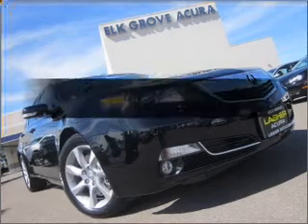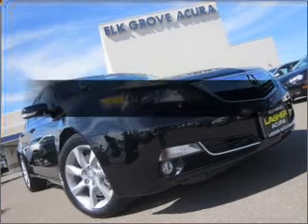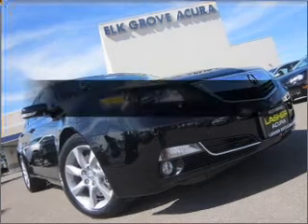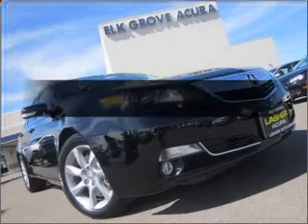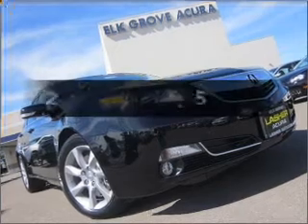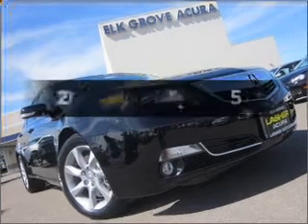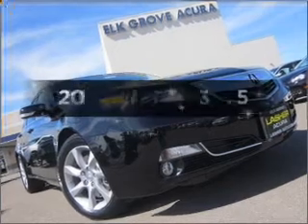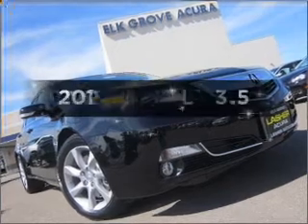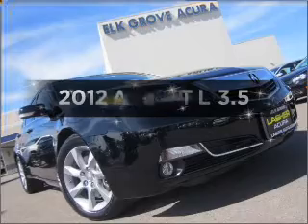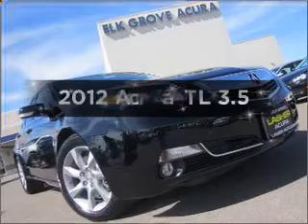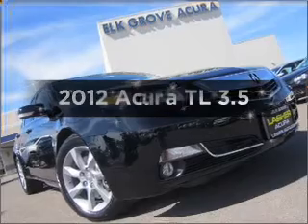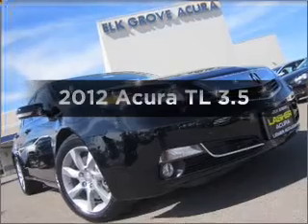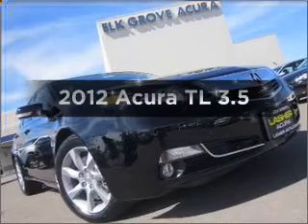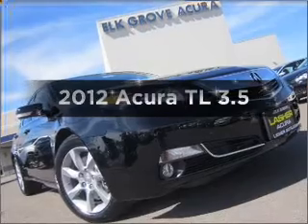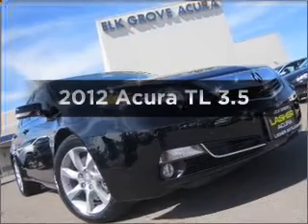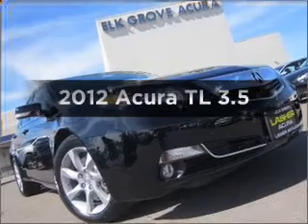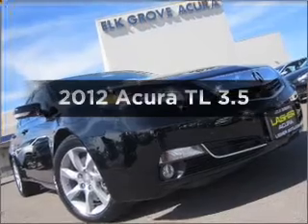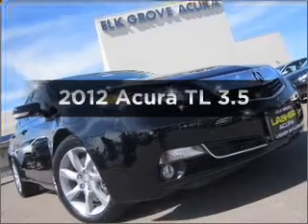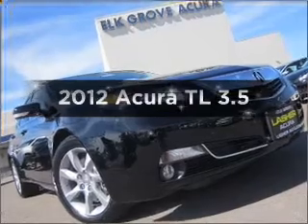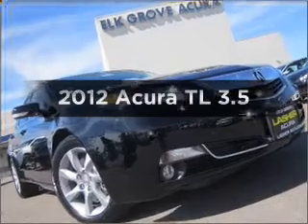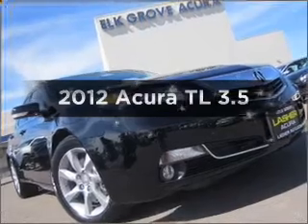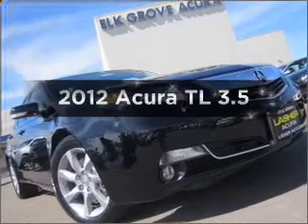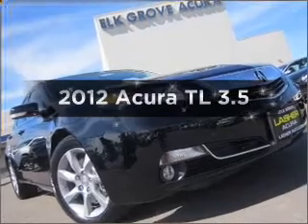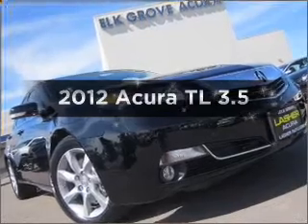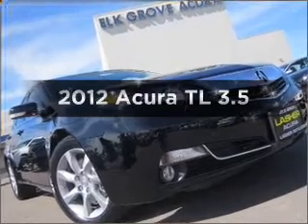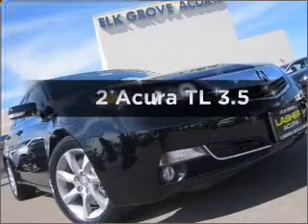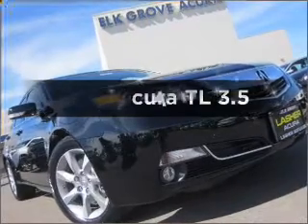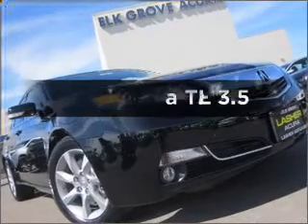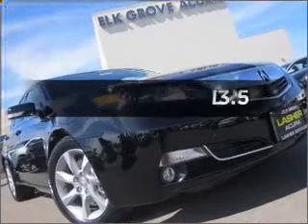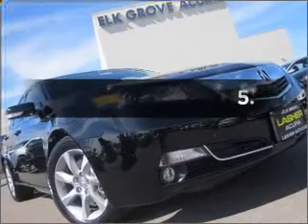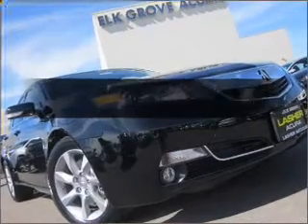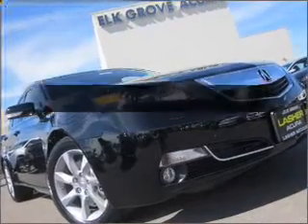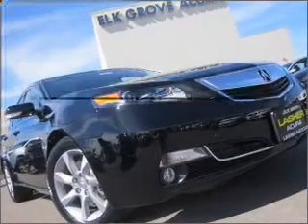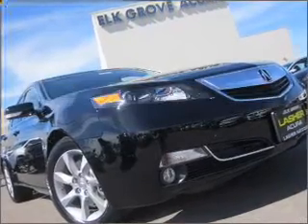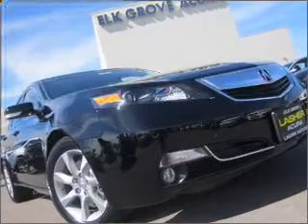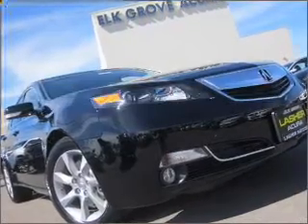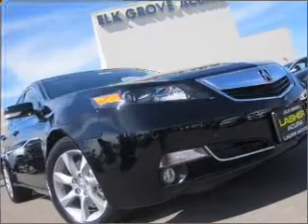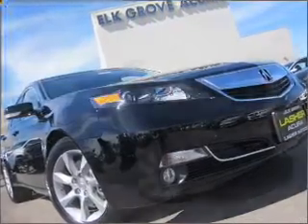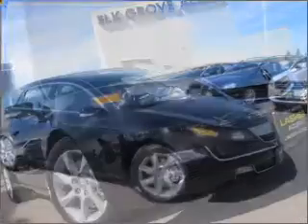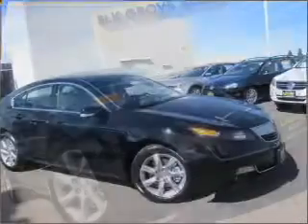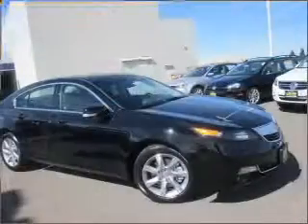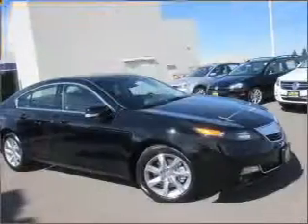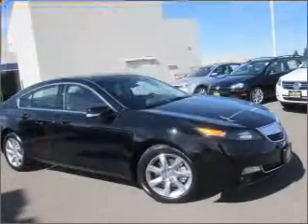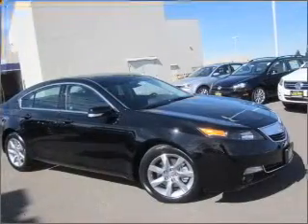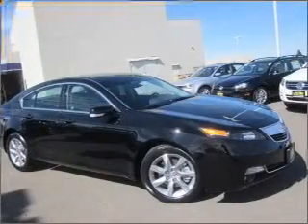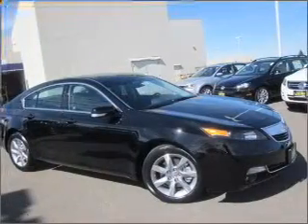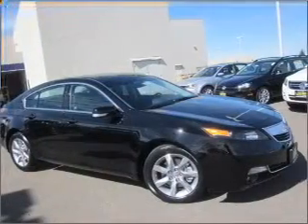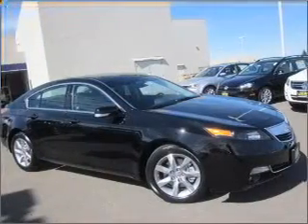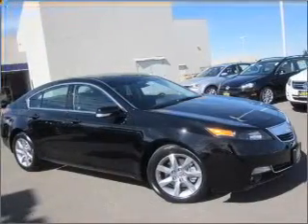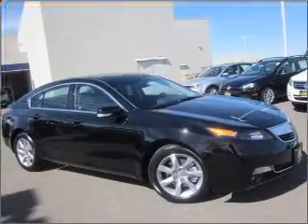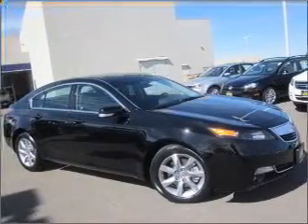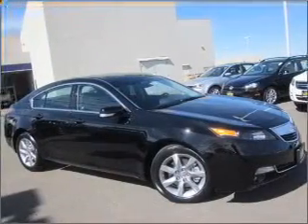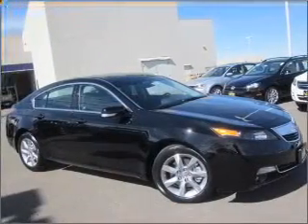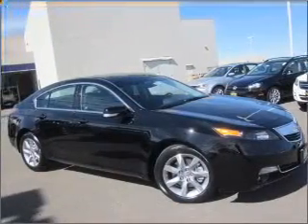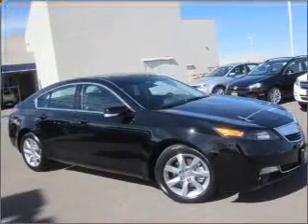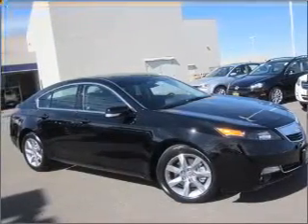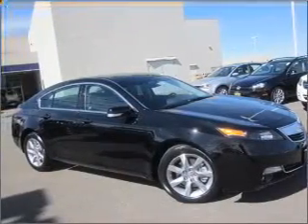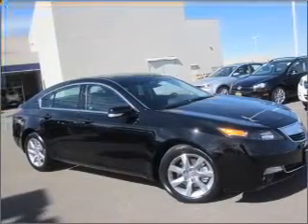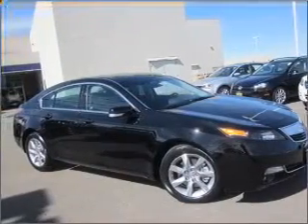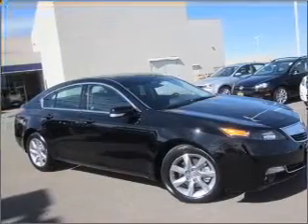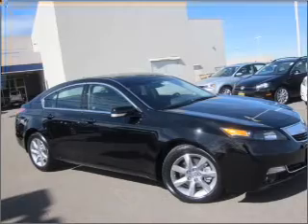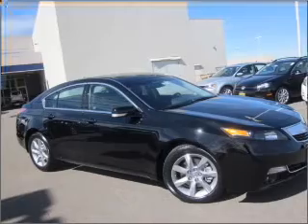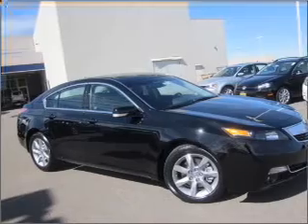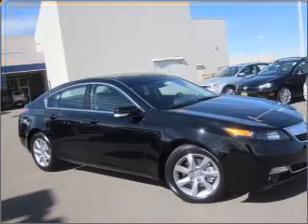Imagine yourself in this 2012 Acura TL. If you're looking for a first-rate auto, this one could be yours today.